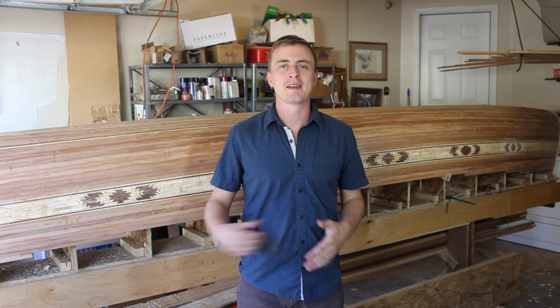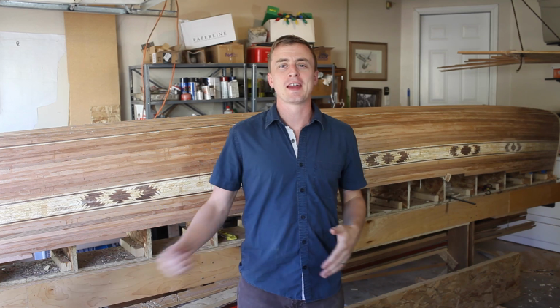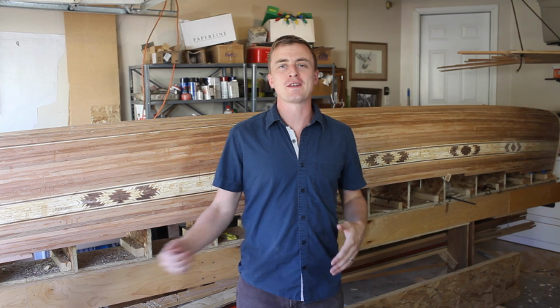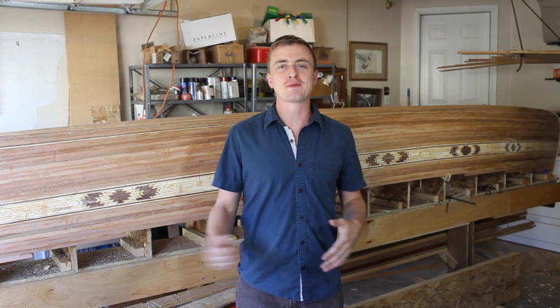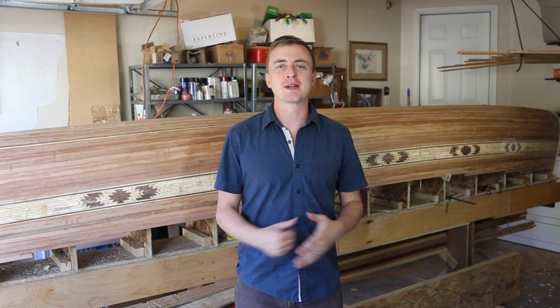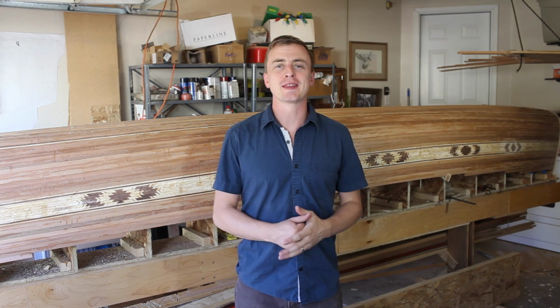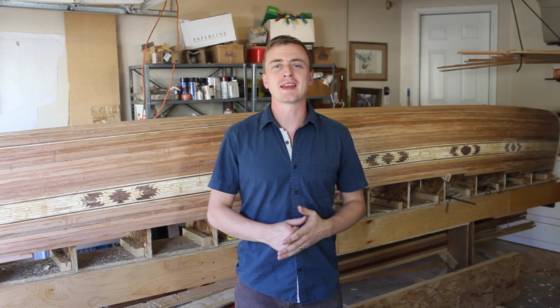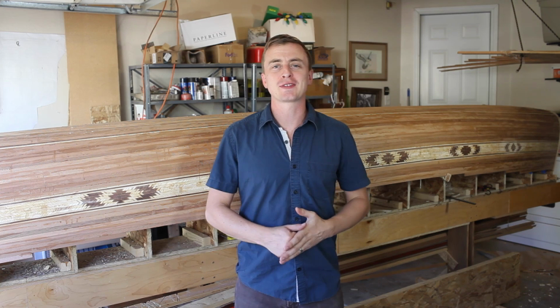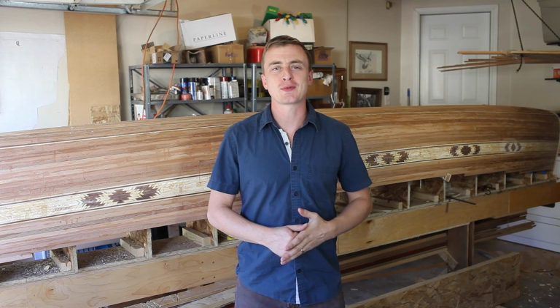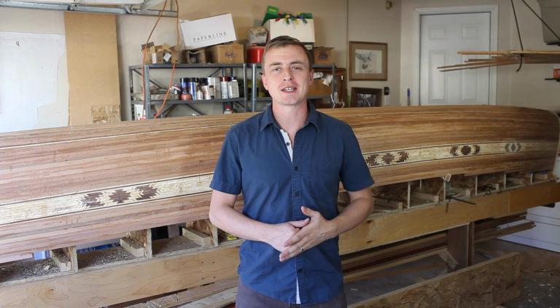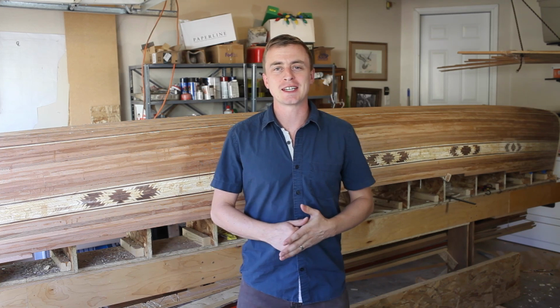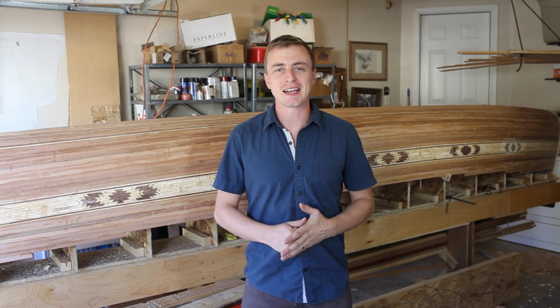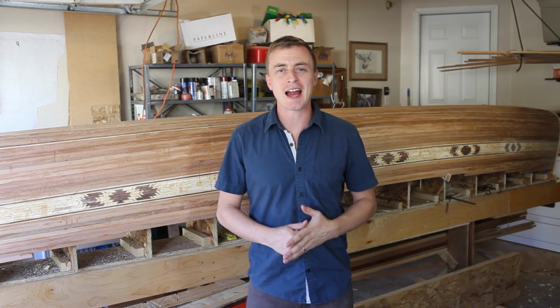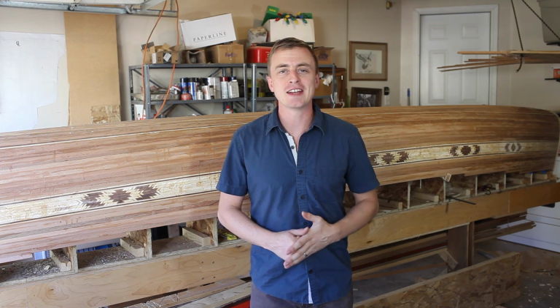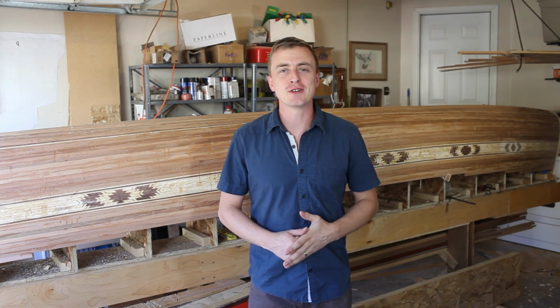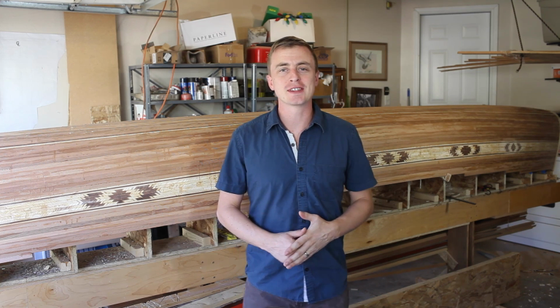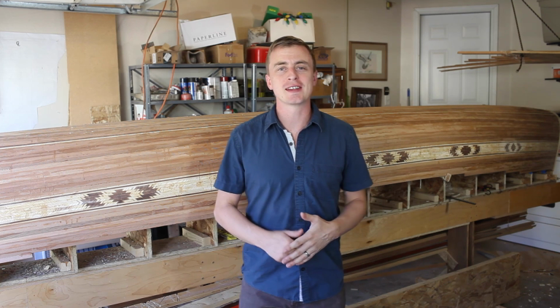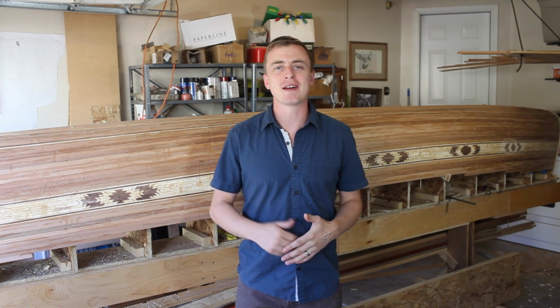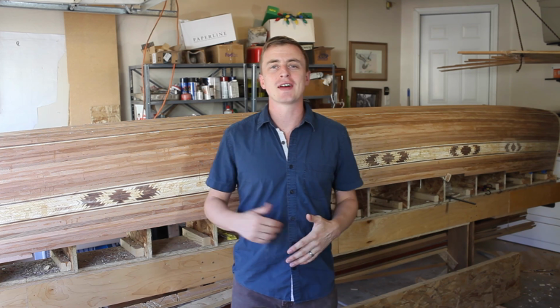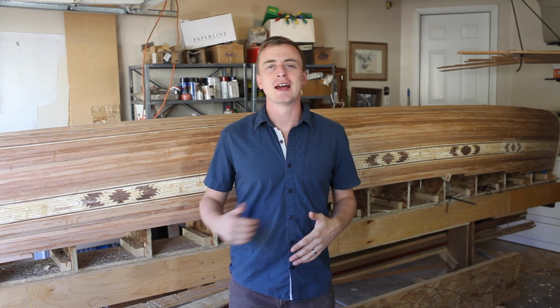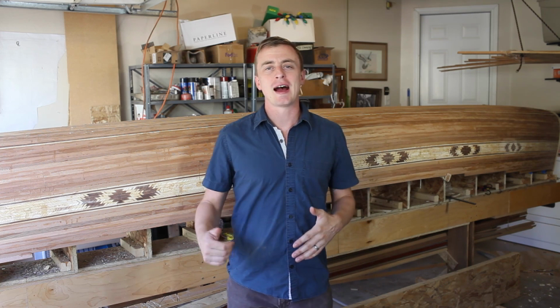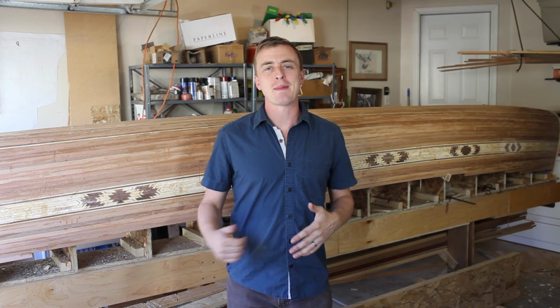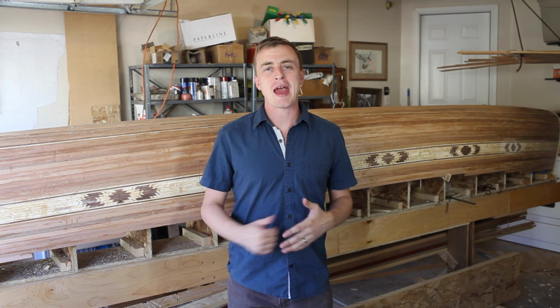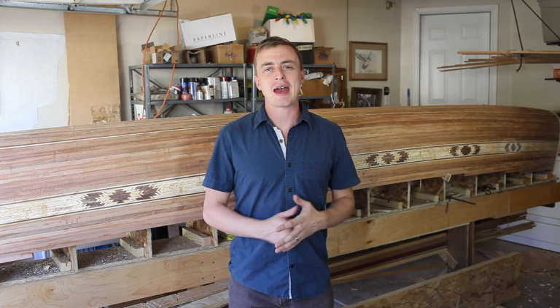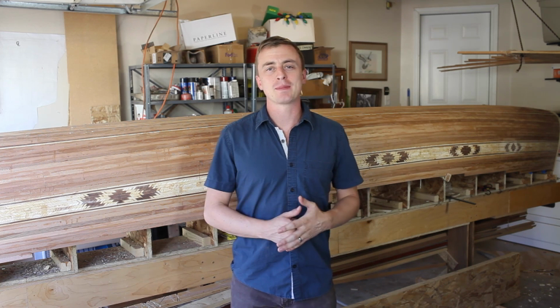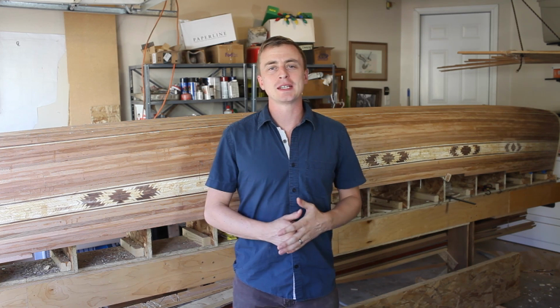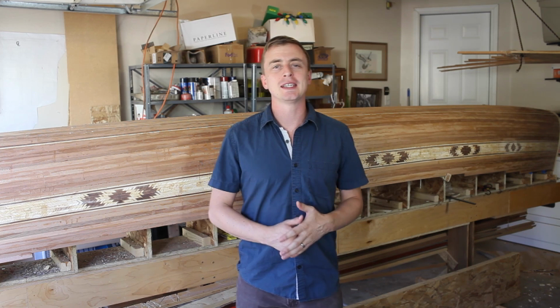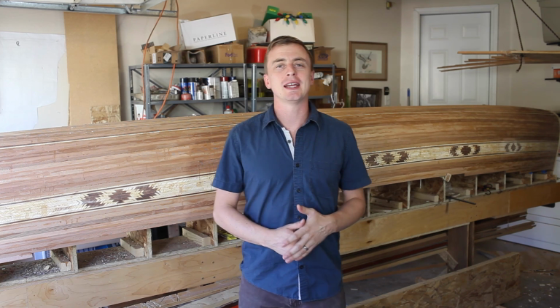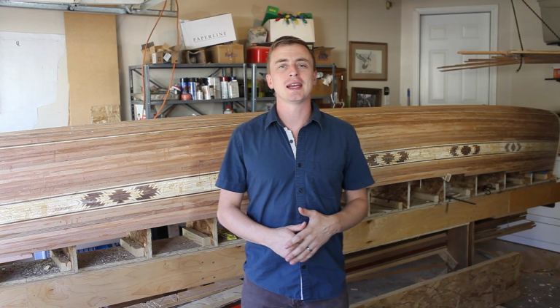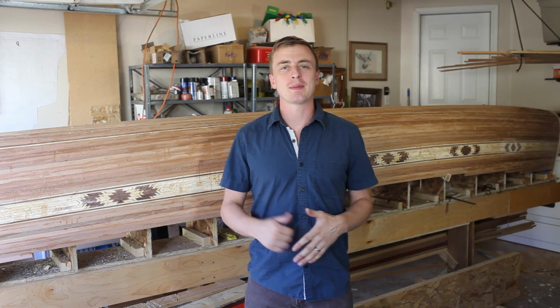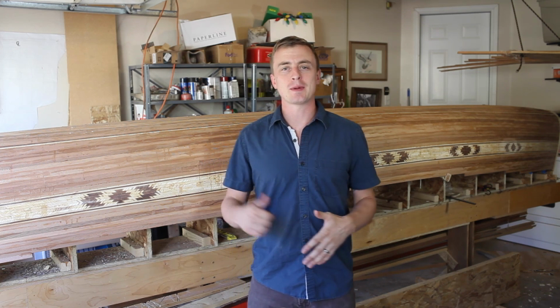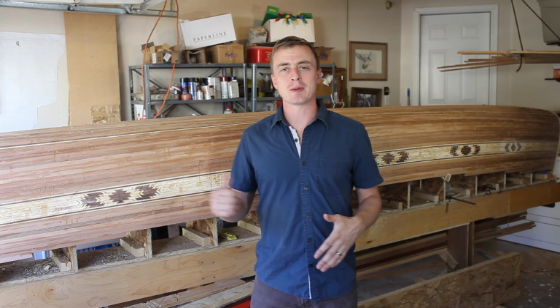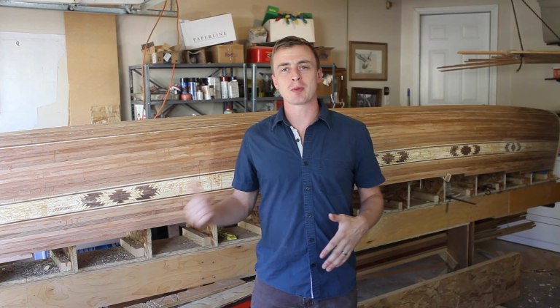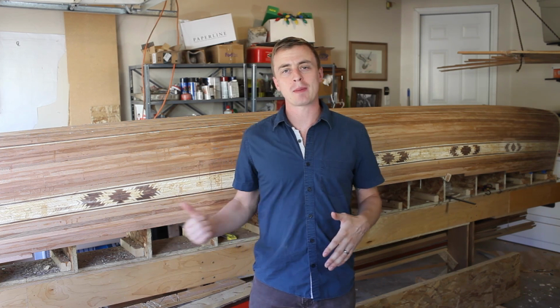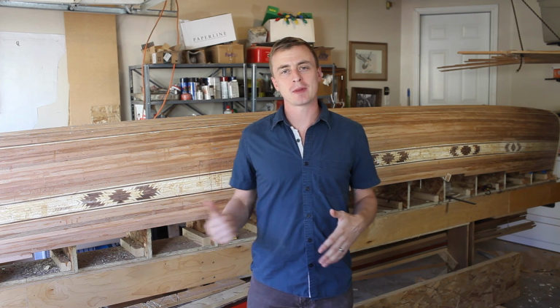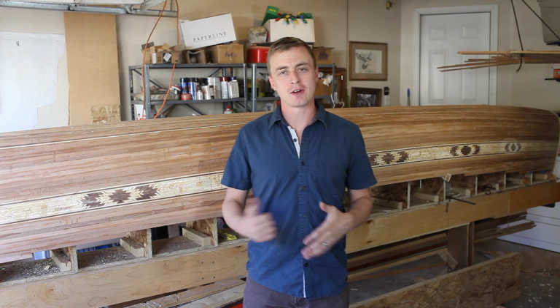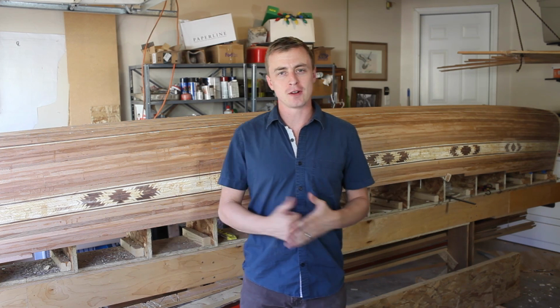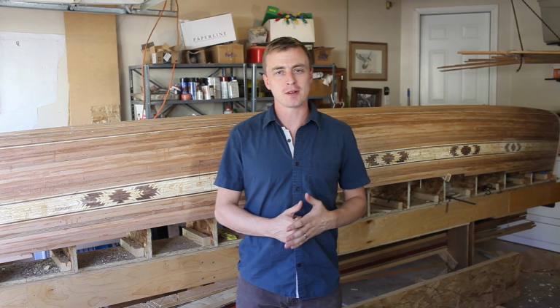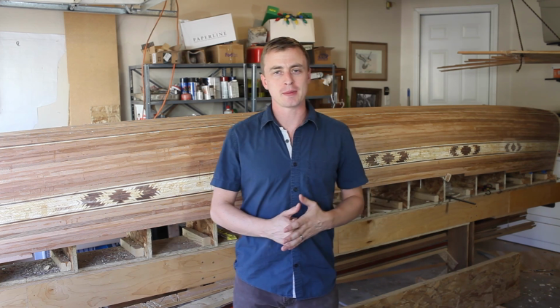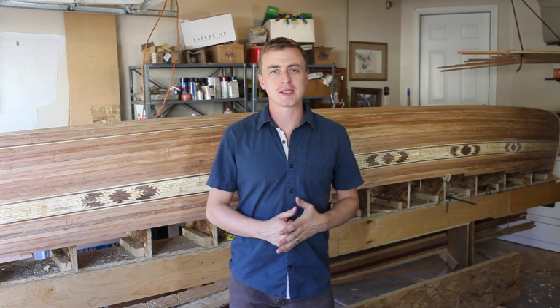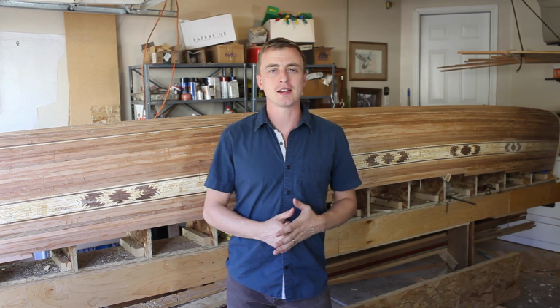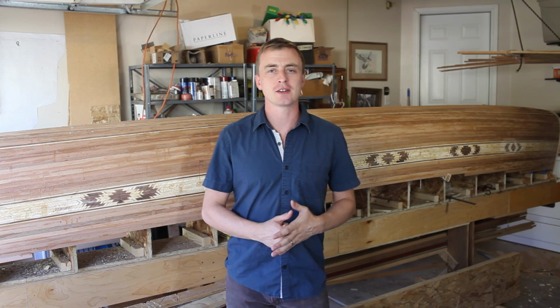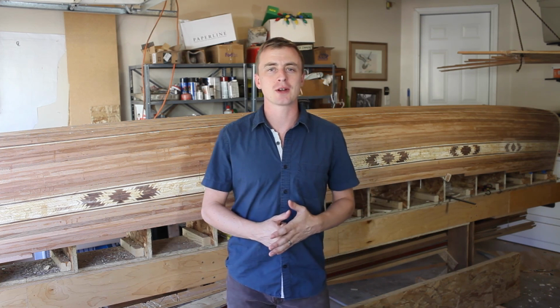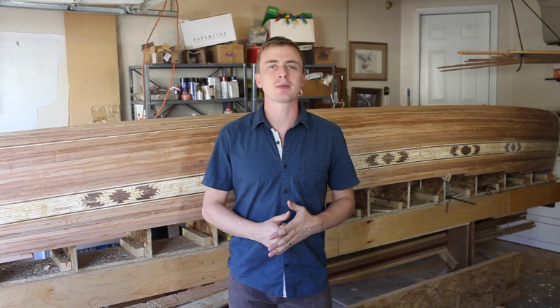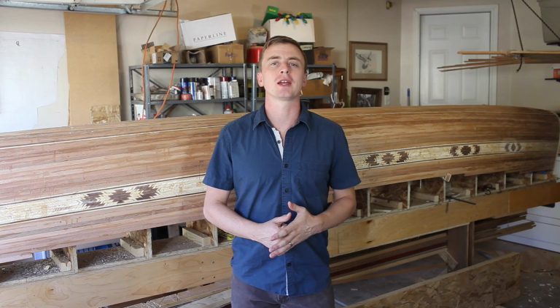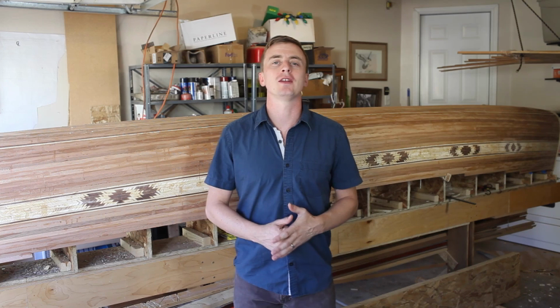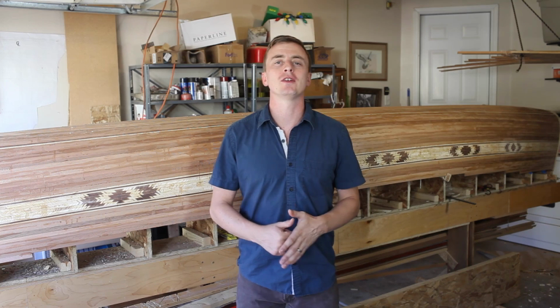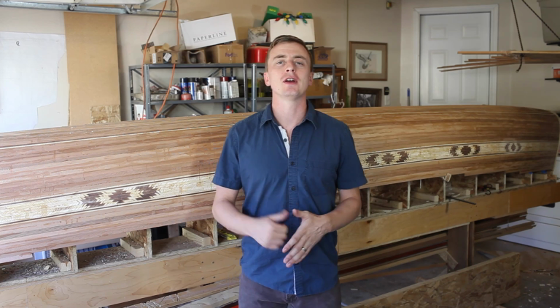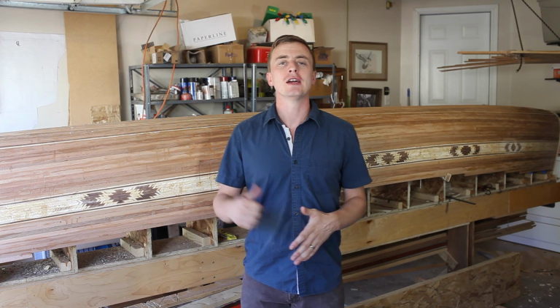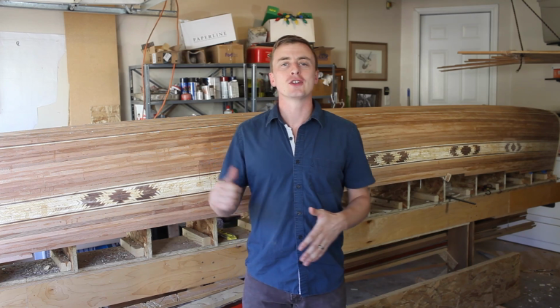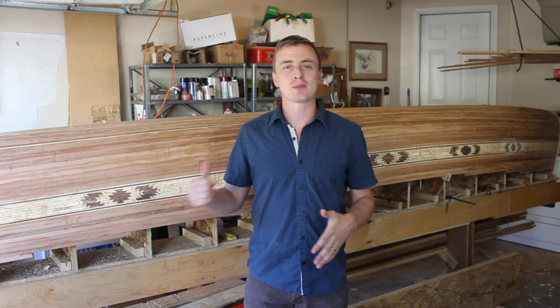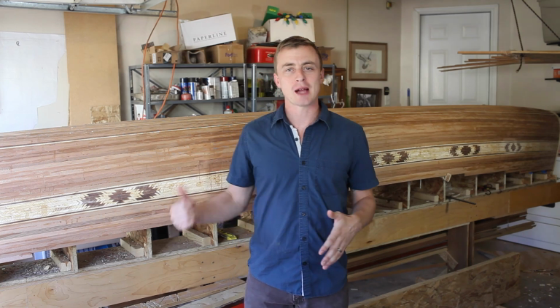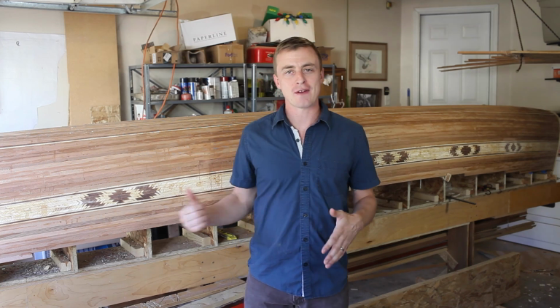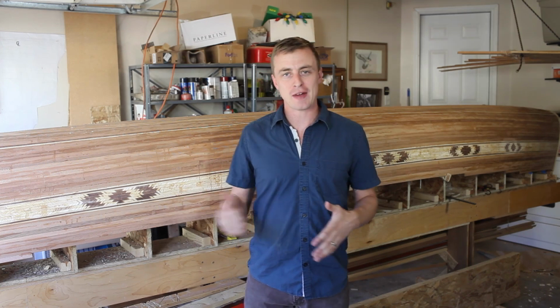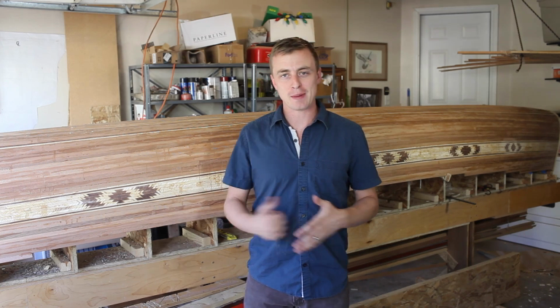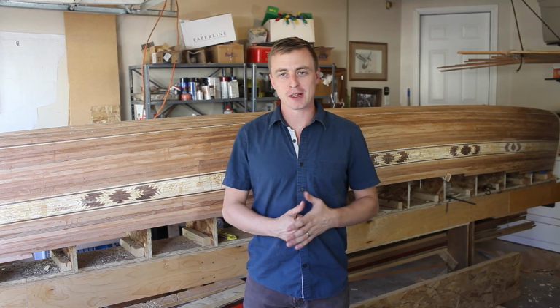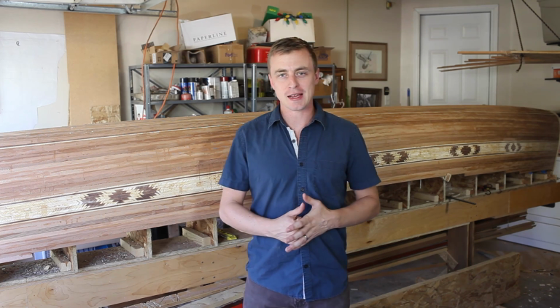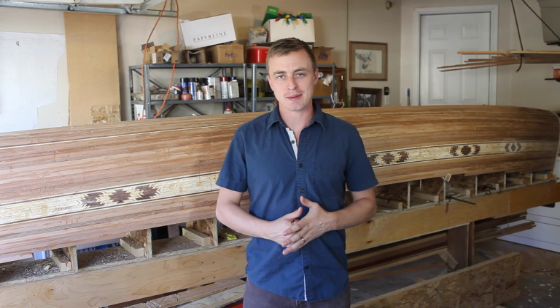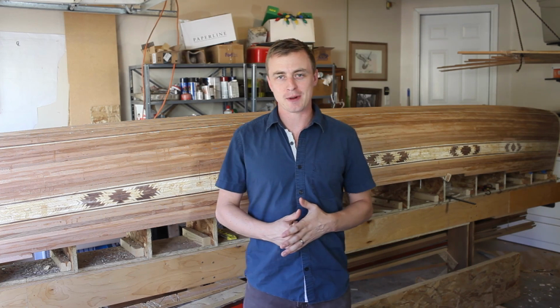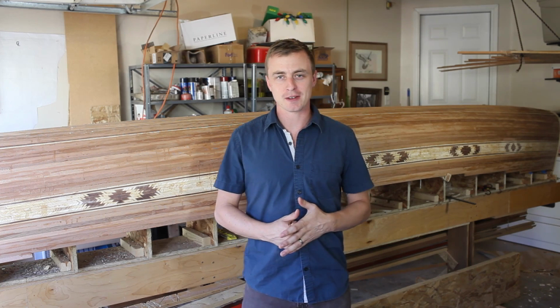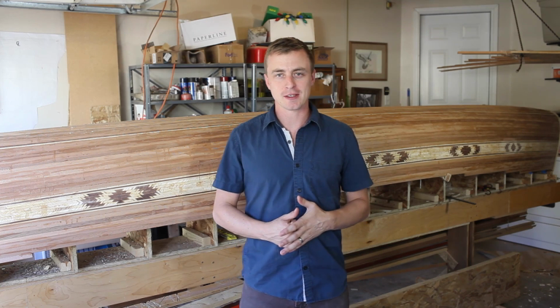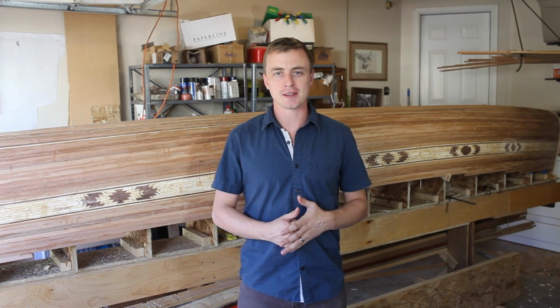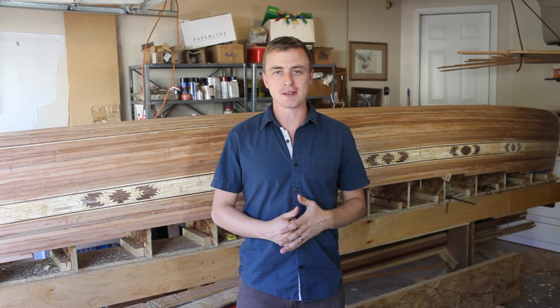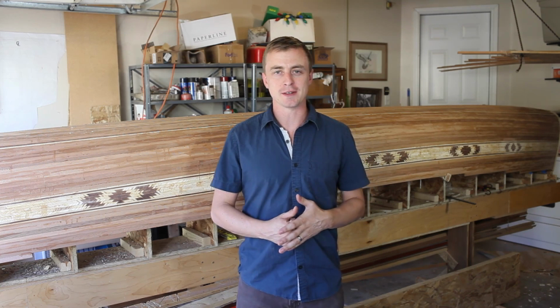Hey everybody, thanks for watching A Guy Doing Stuff. I'm Adam and today I'm going to be prepping the hull in my cedar strip canoe to apply a fiberglass epoxy seal.